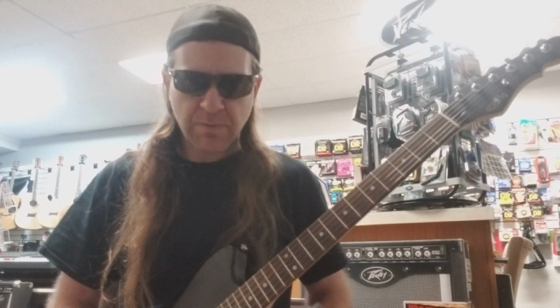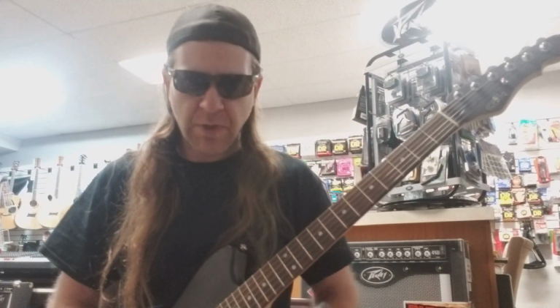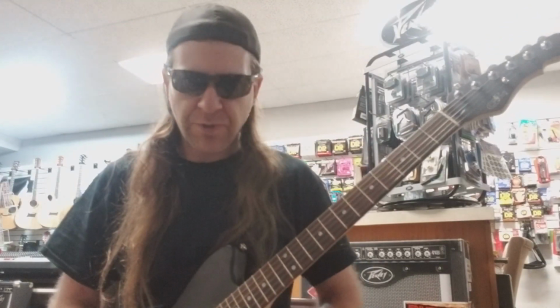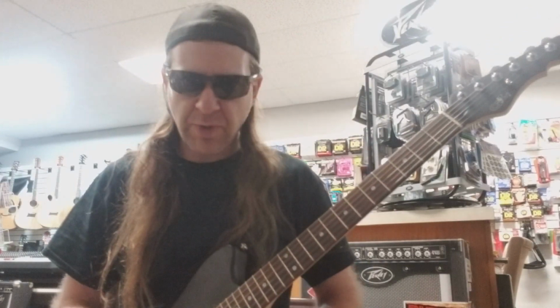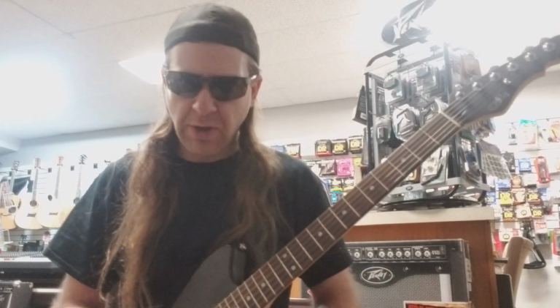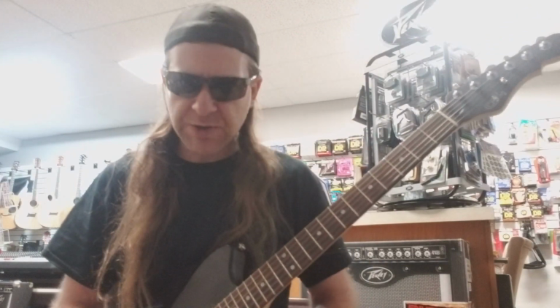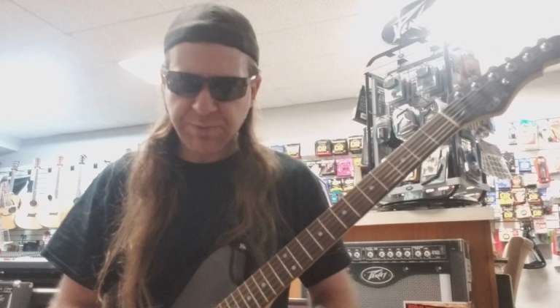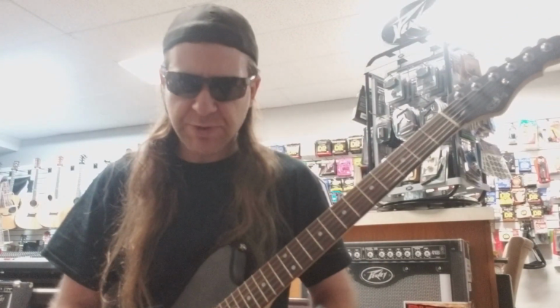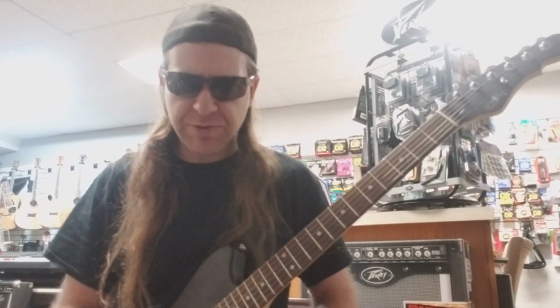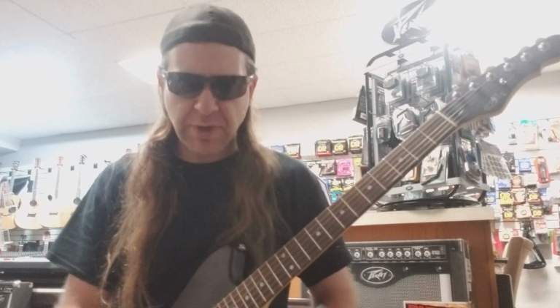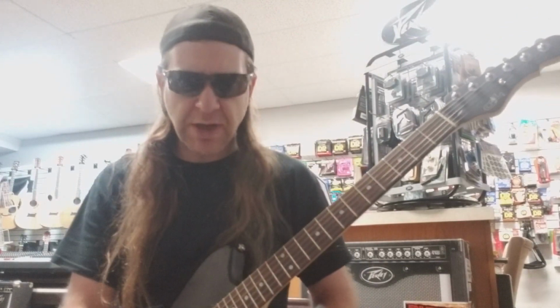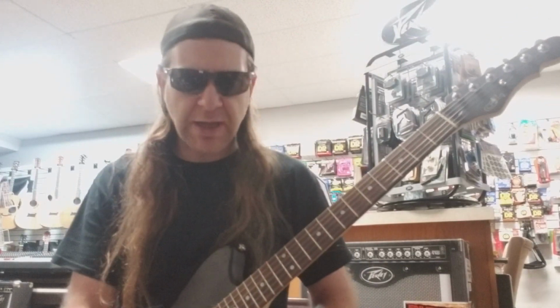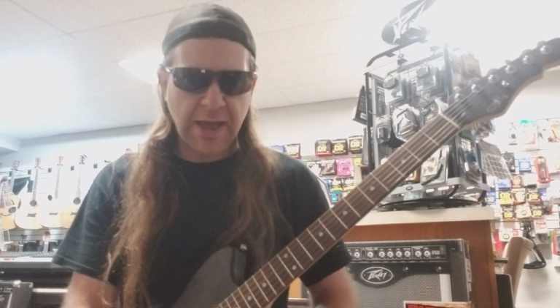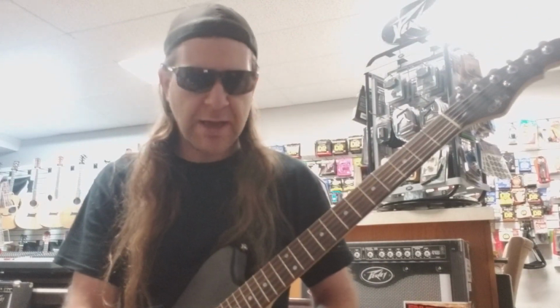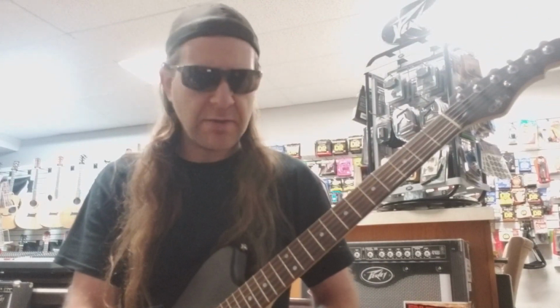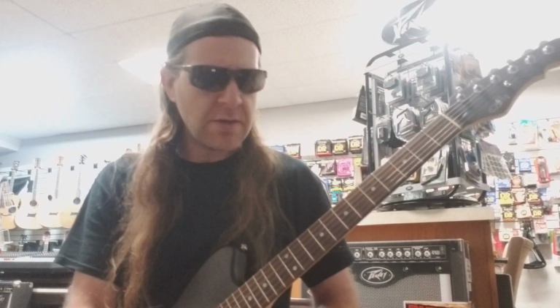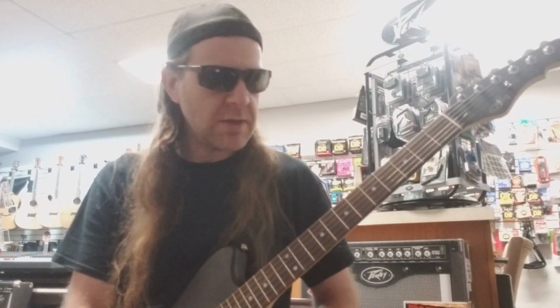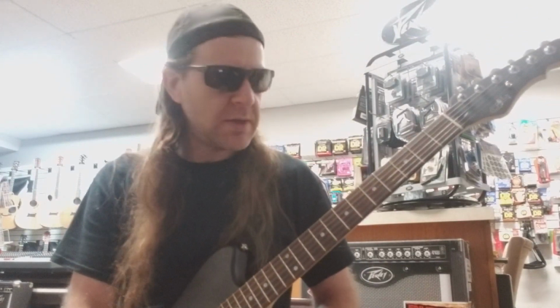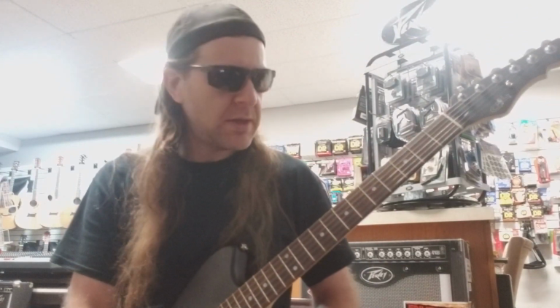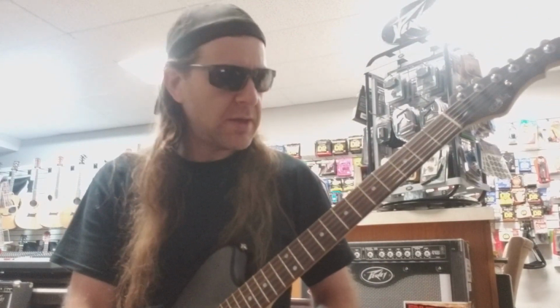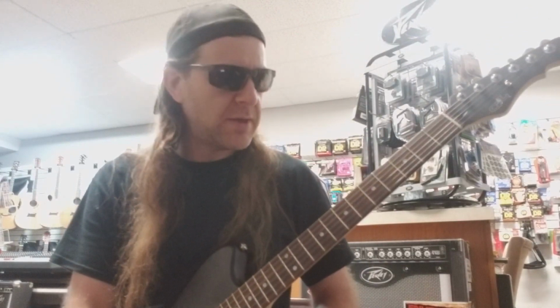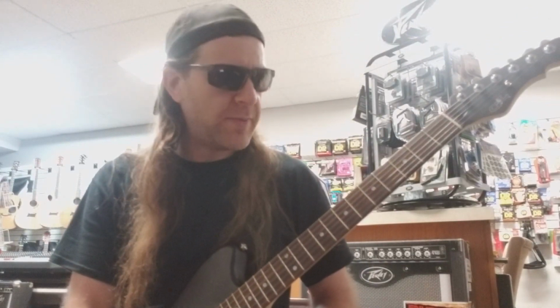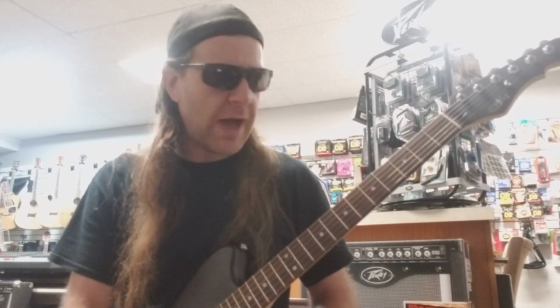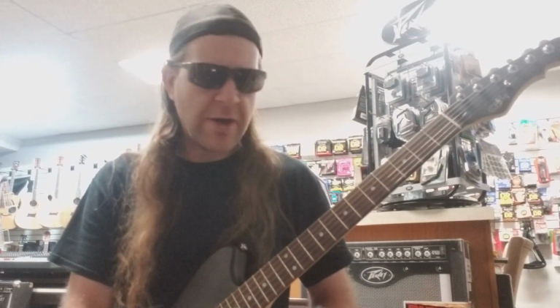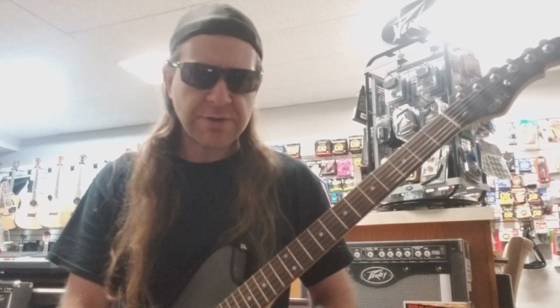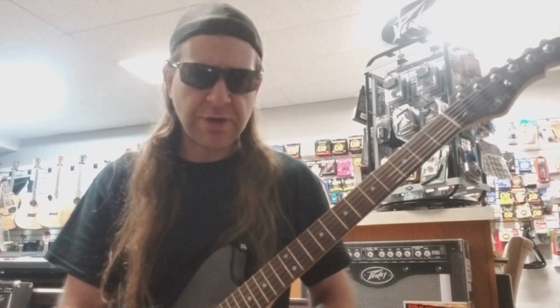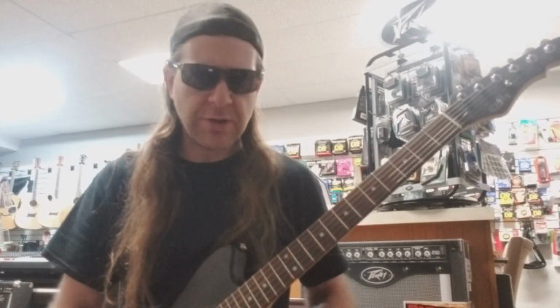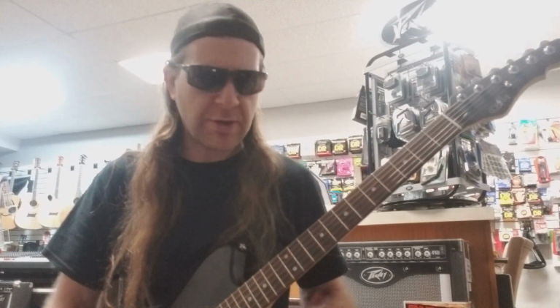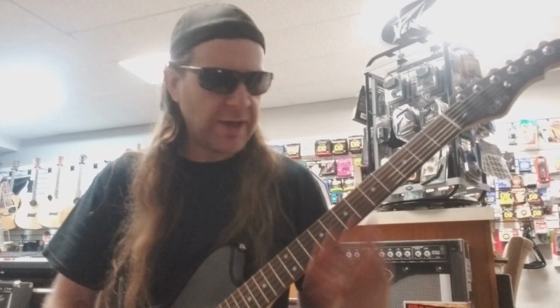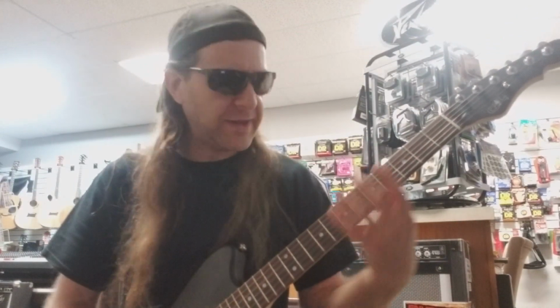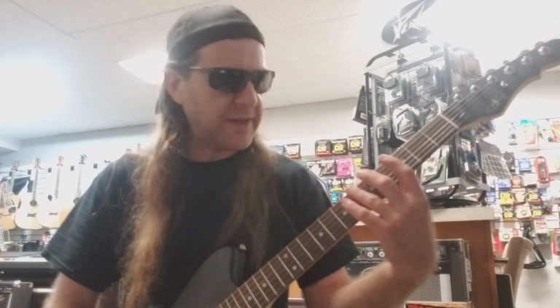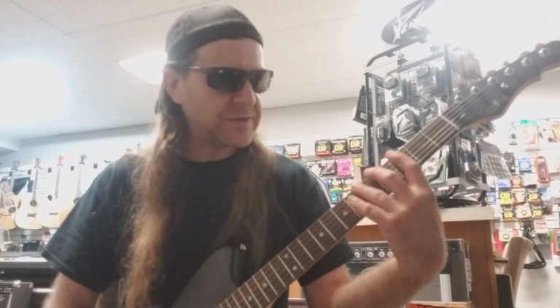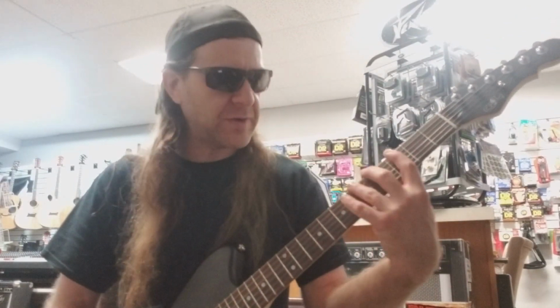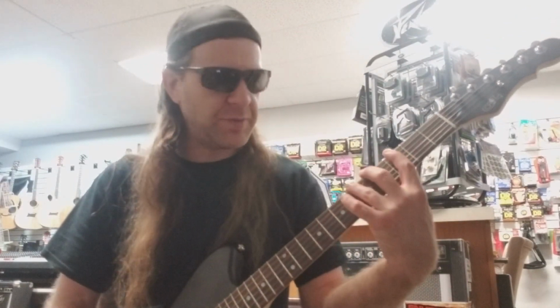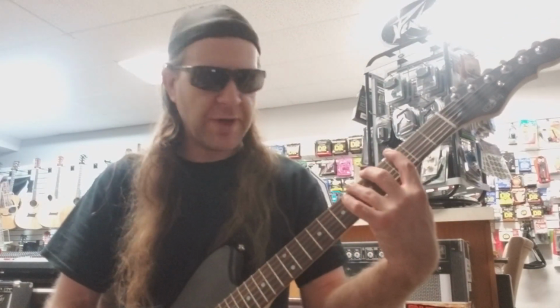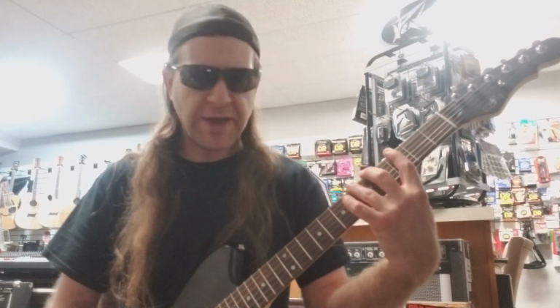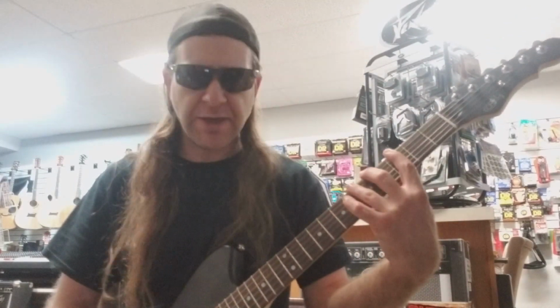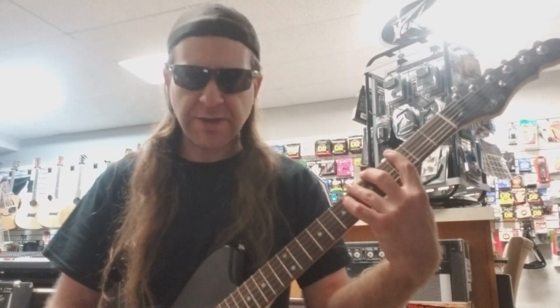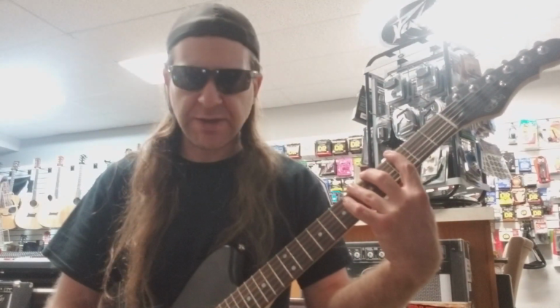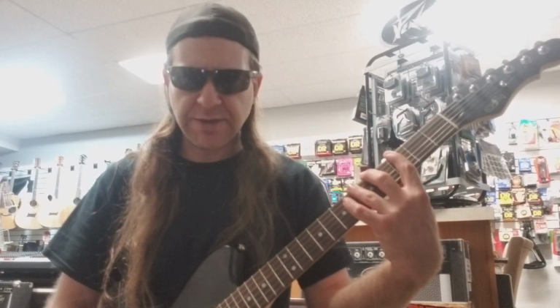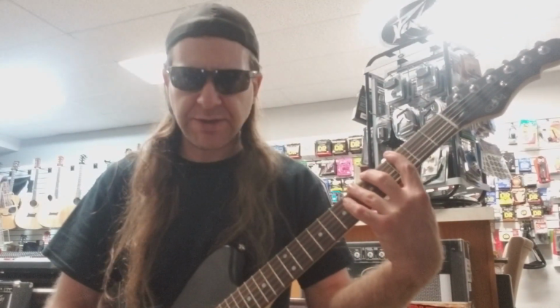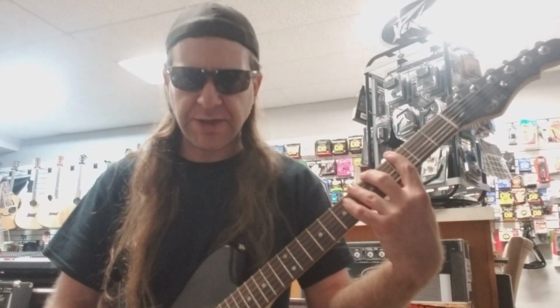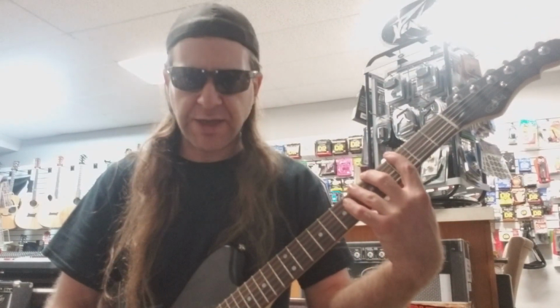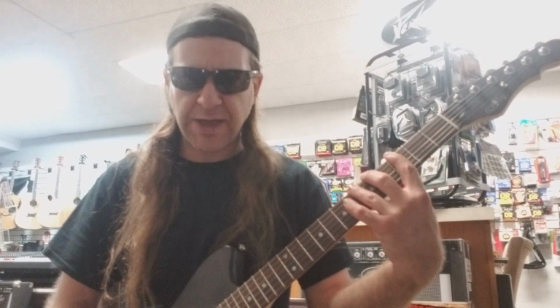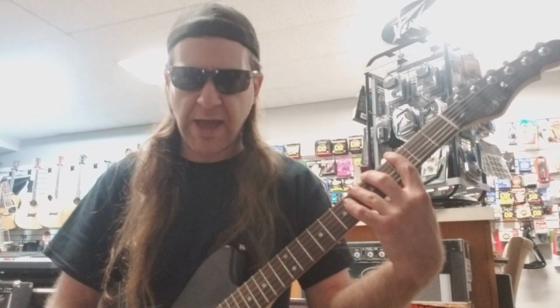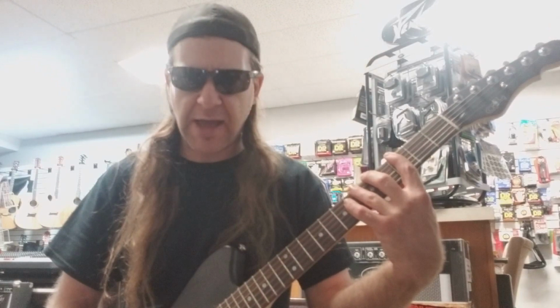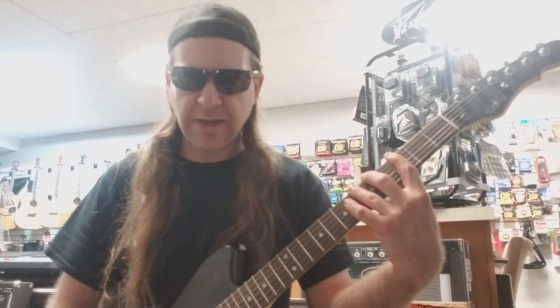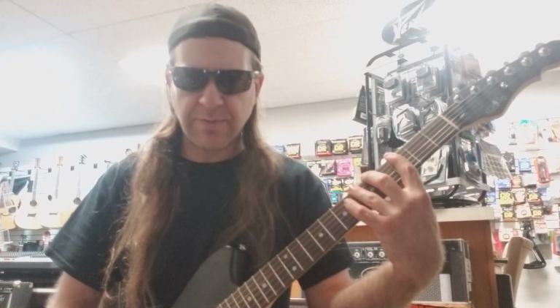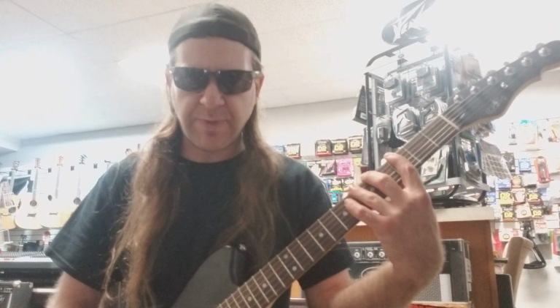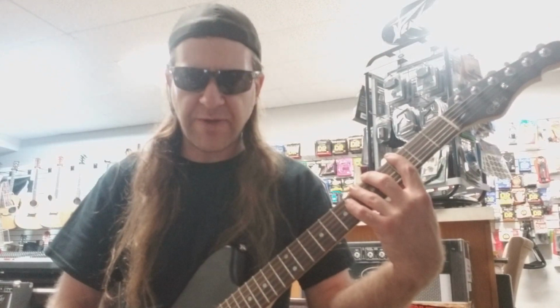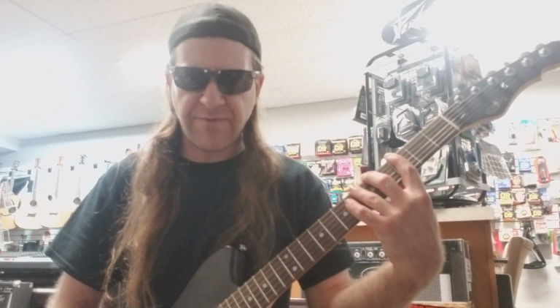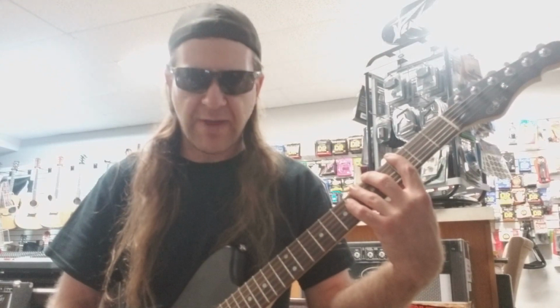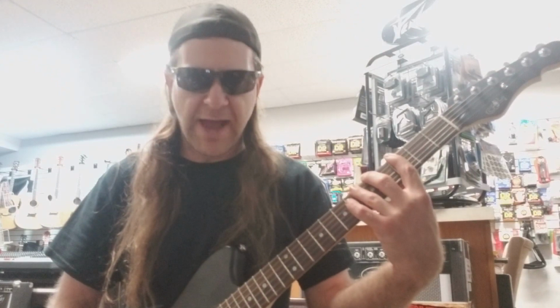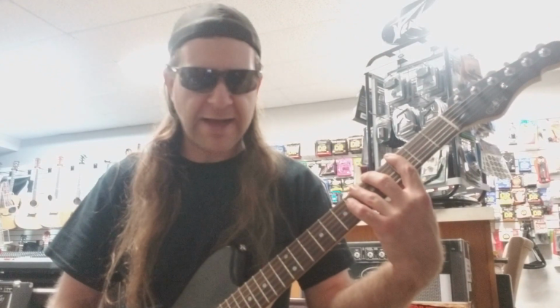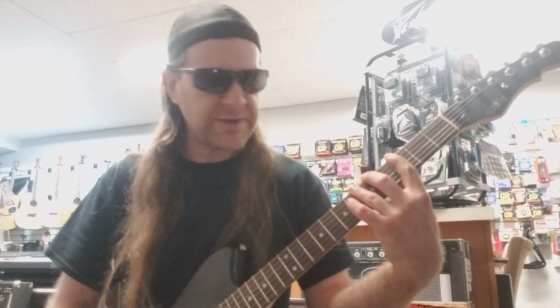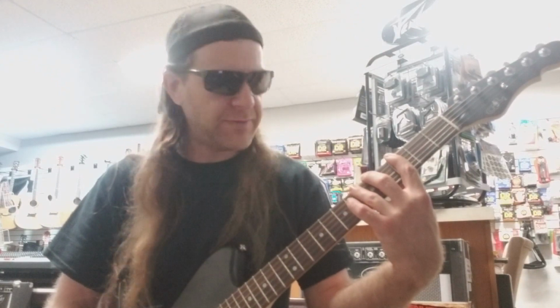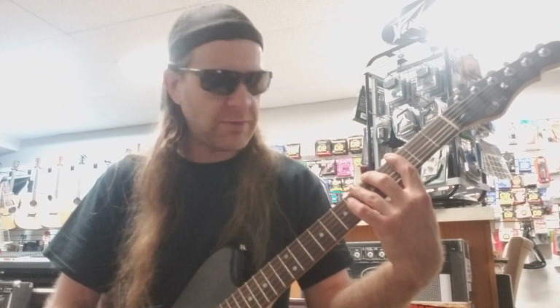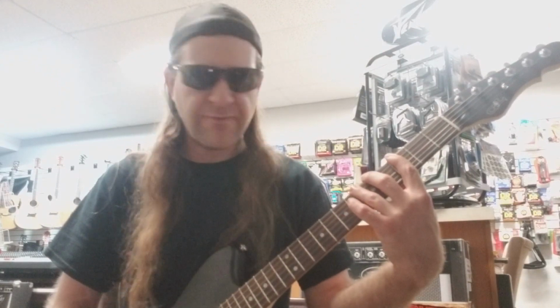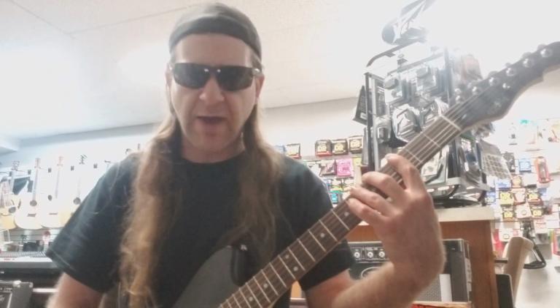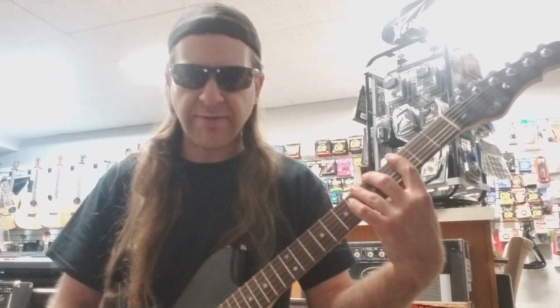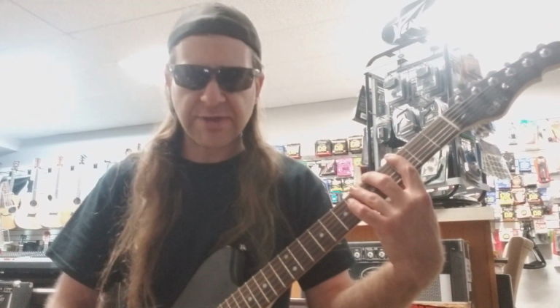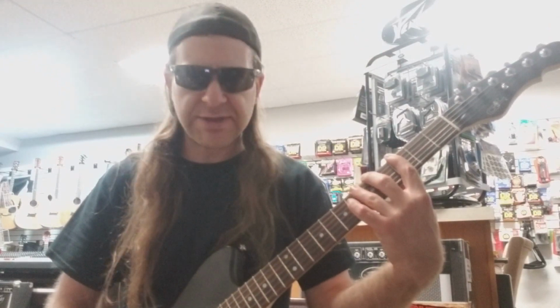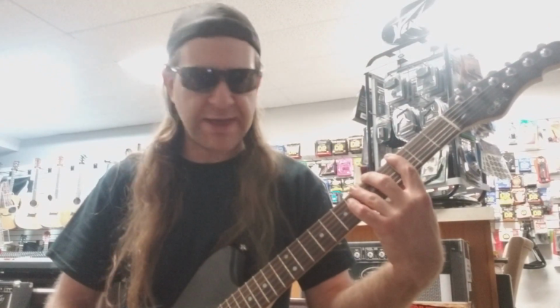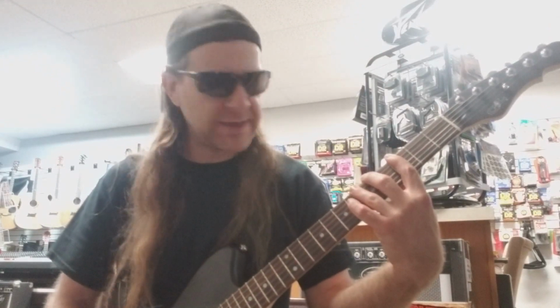Three notes per string again, the pattern is going to look like this. We're going to play G, A, and B flat — three, five, and six.